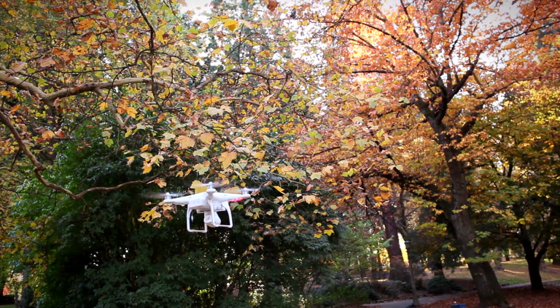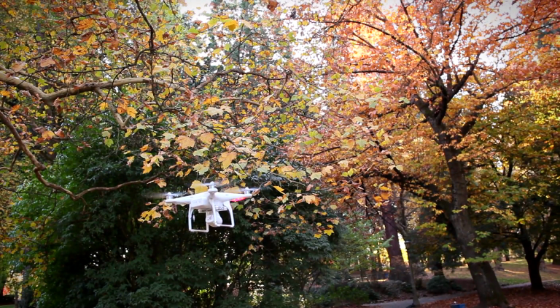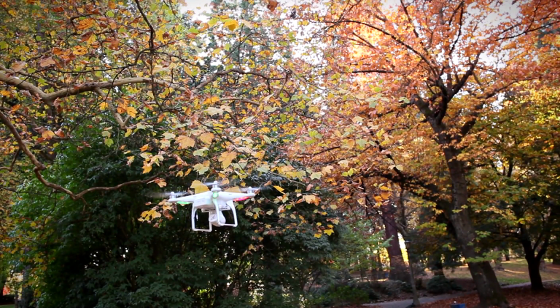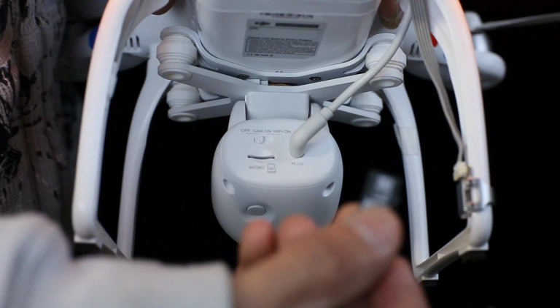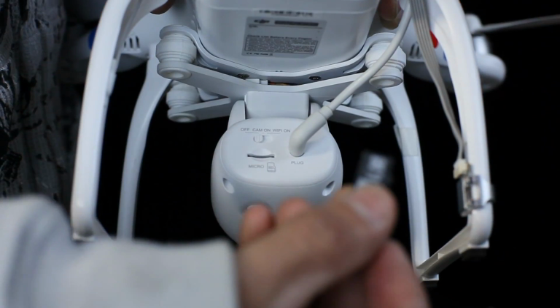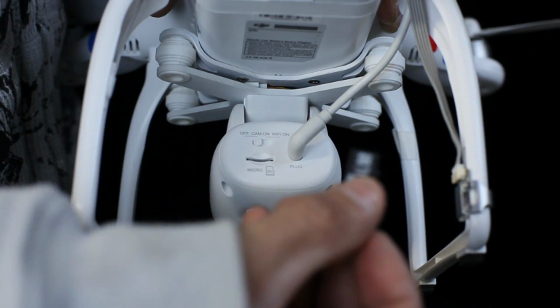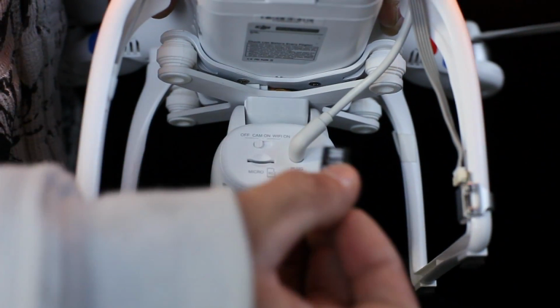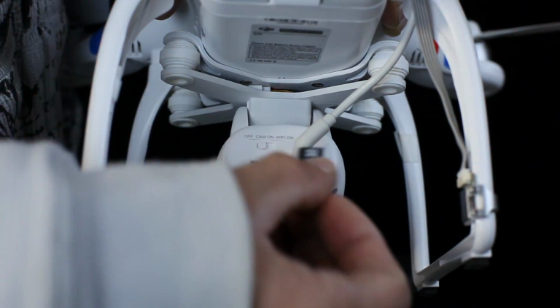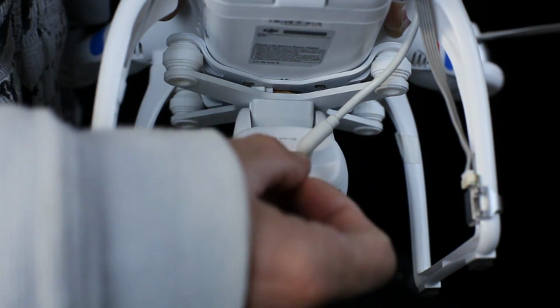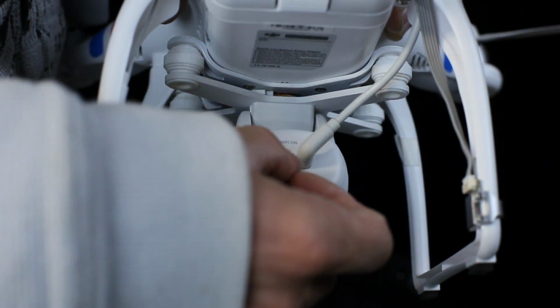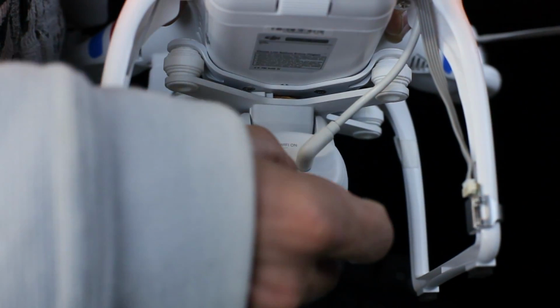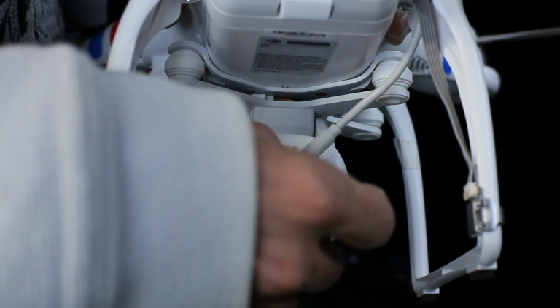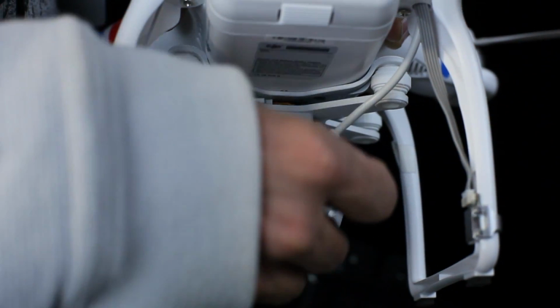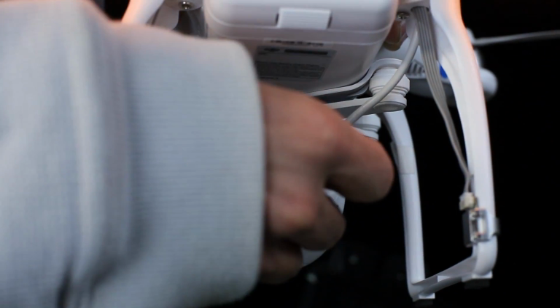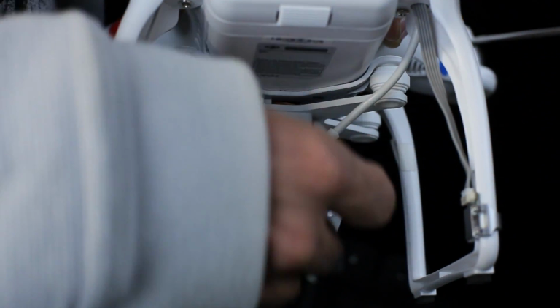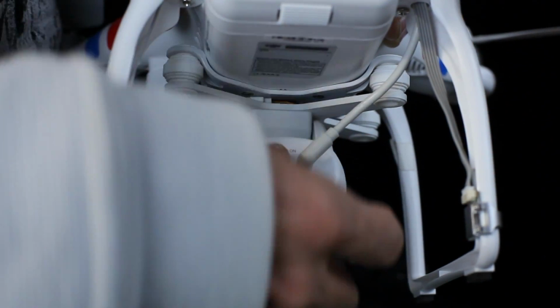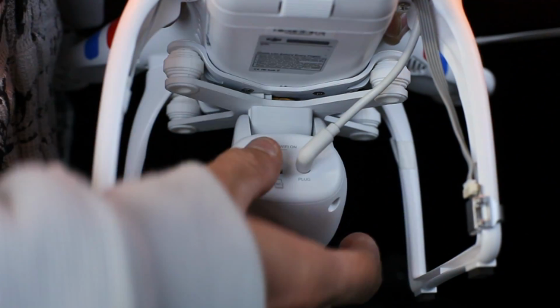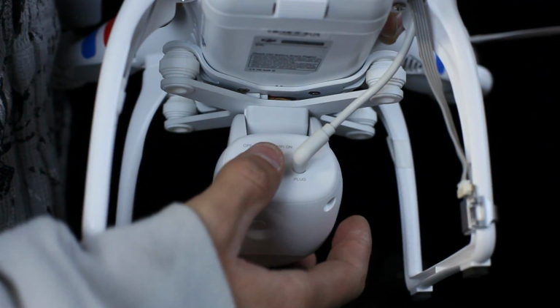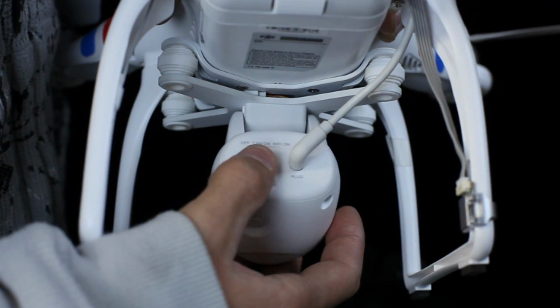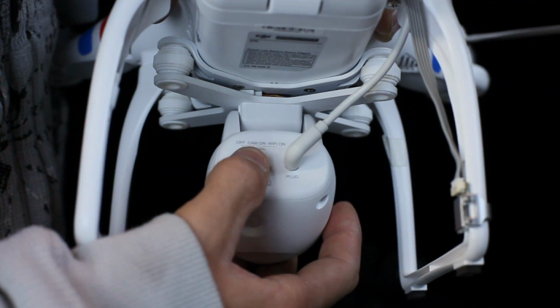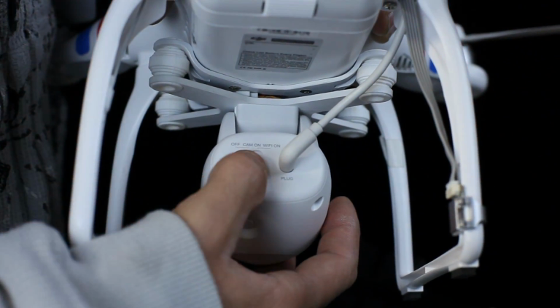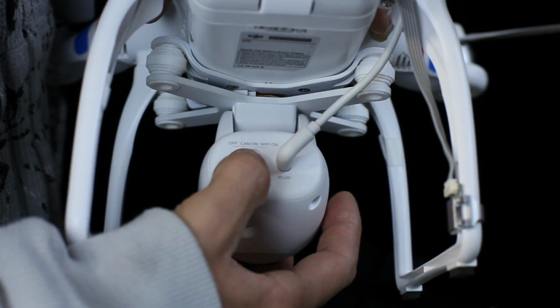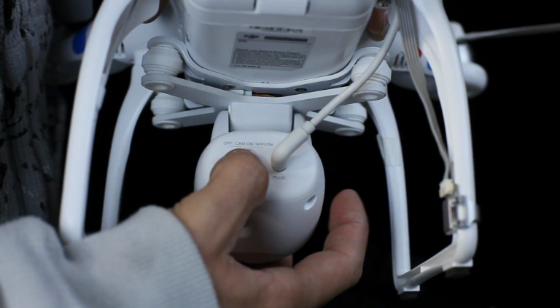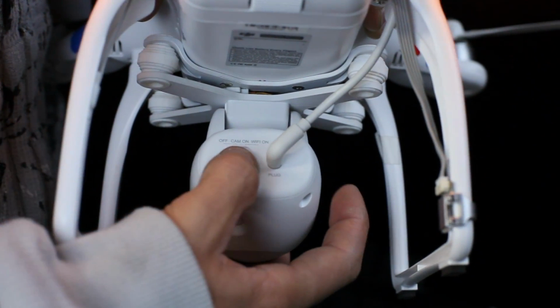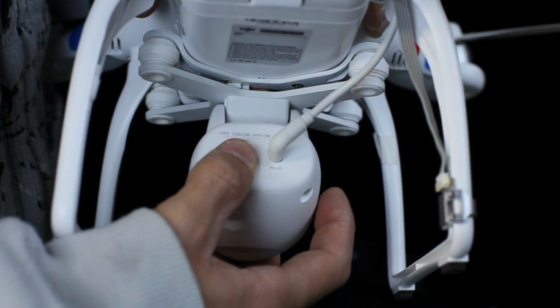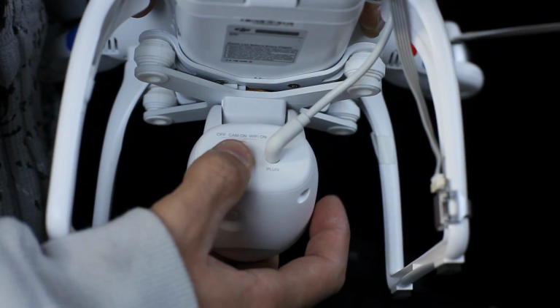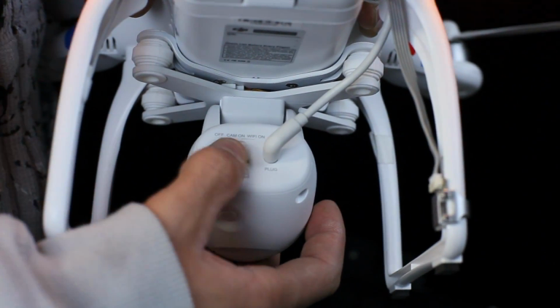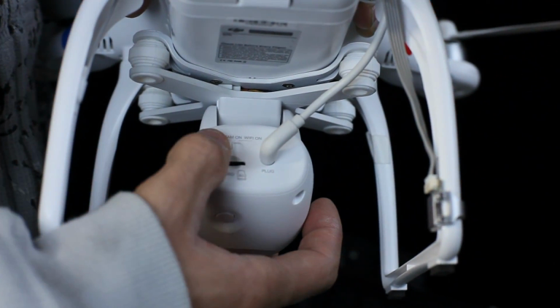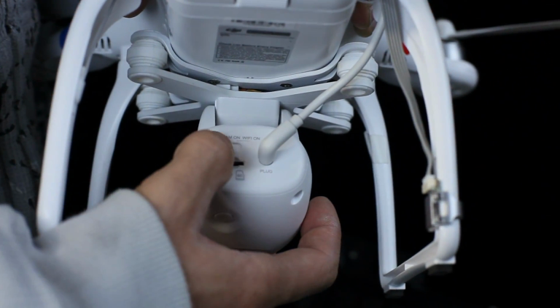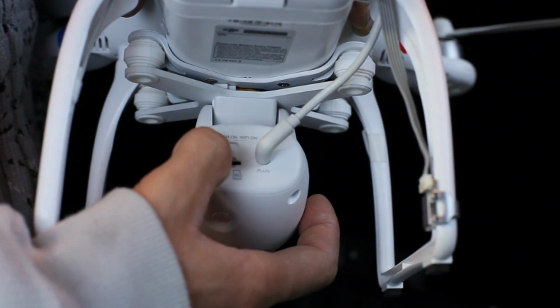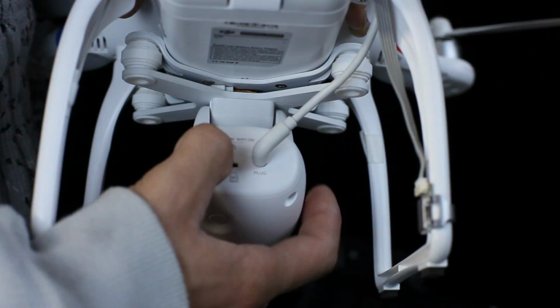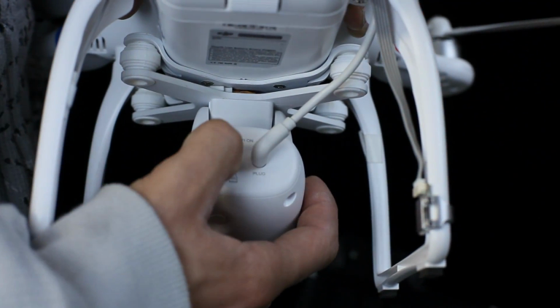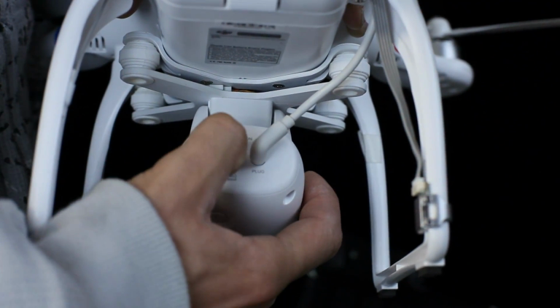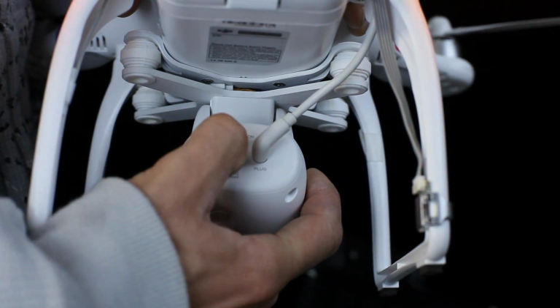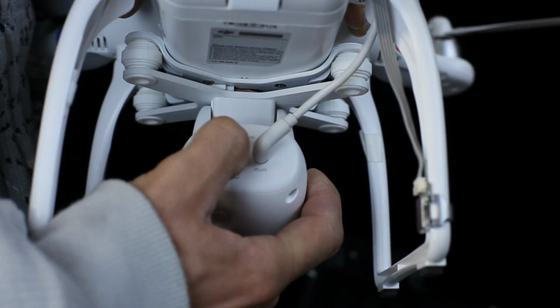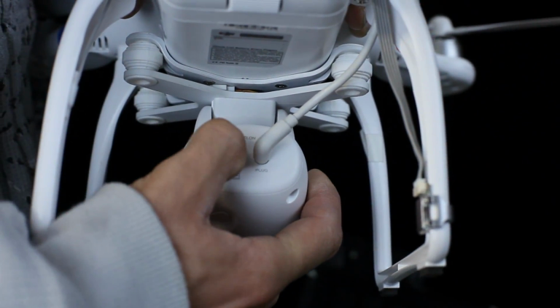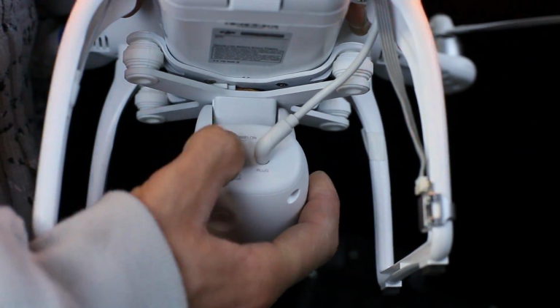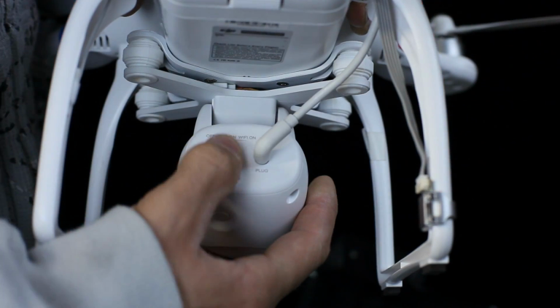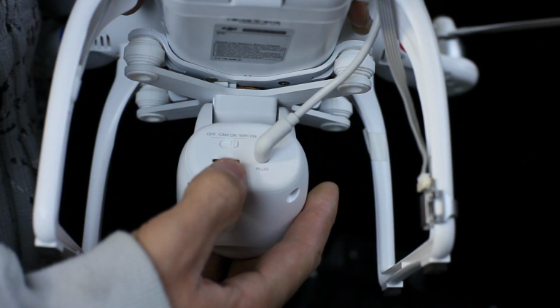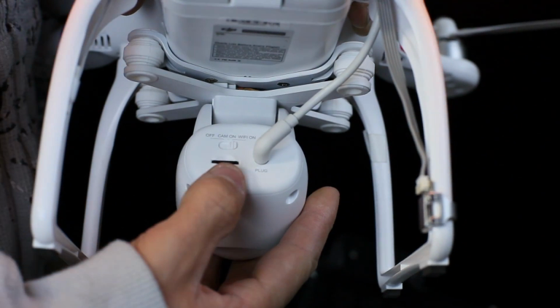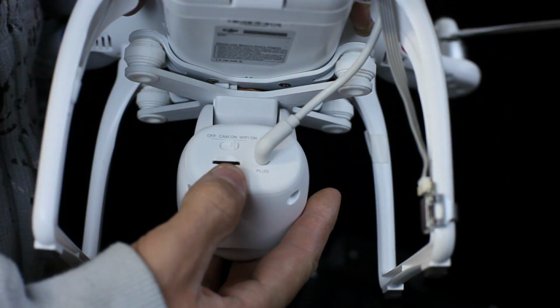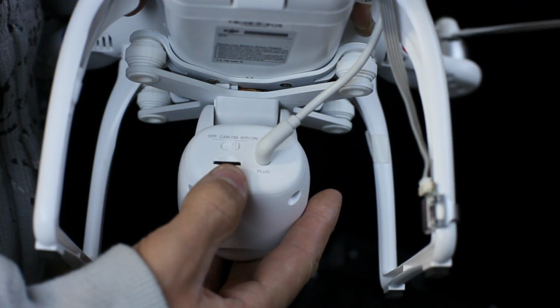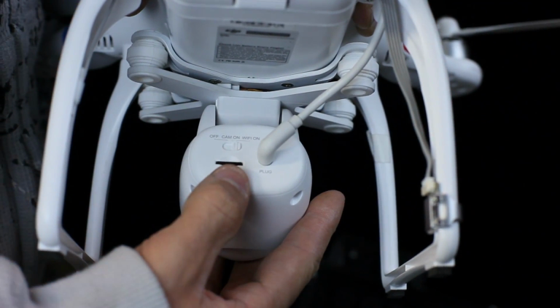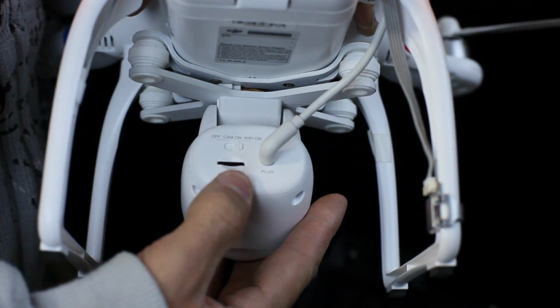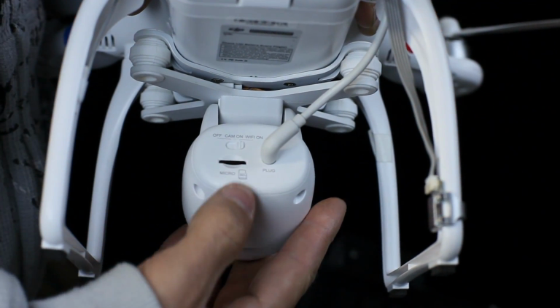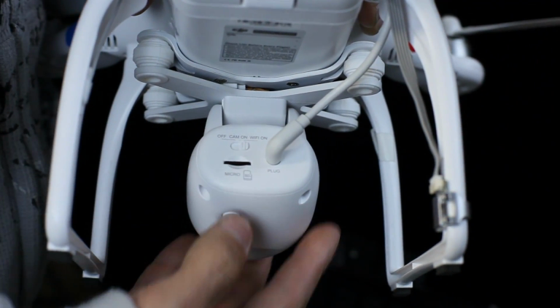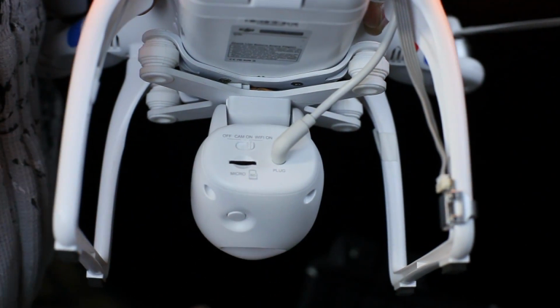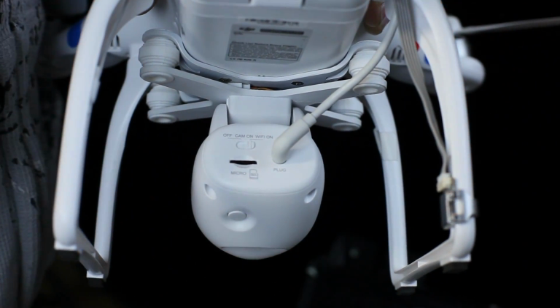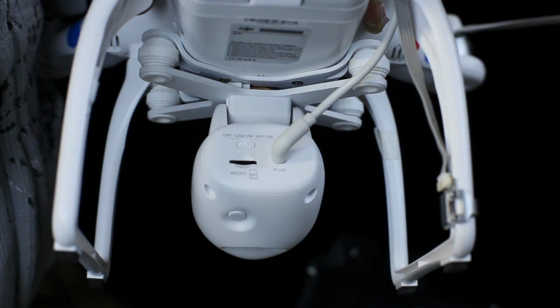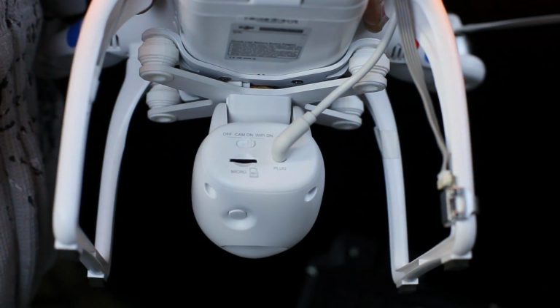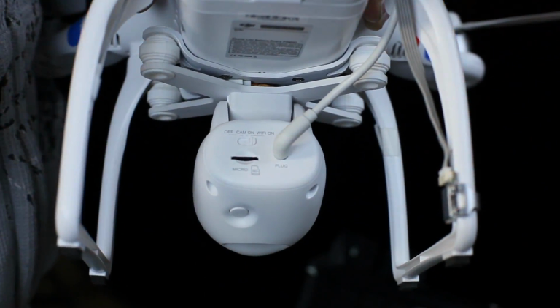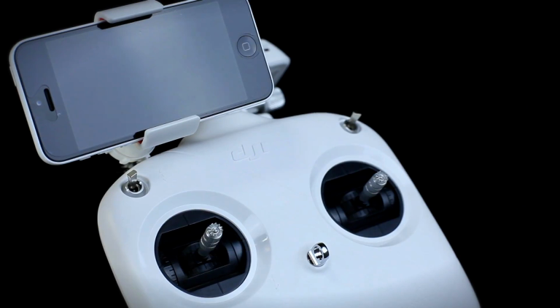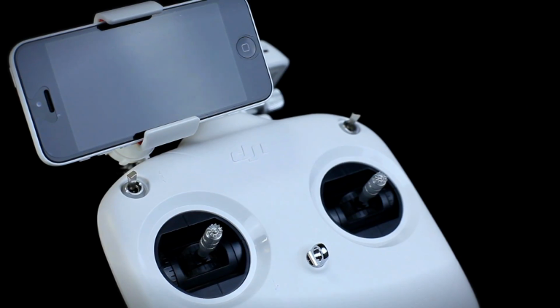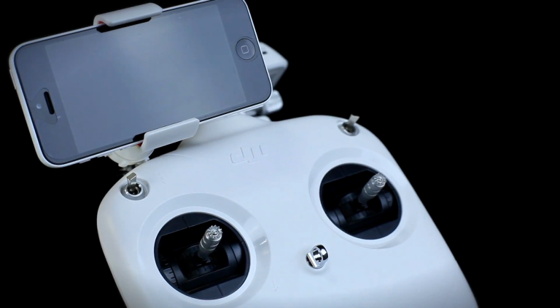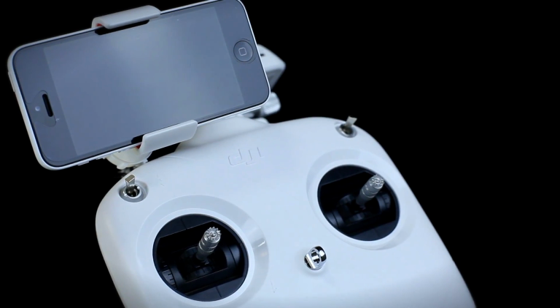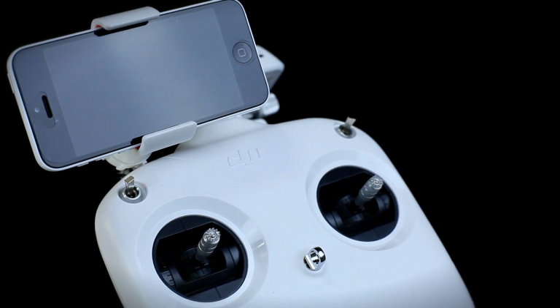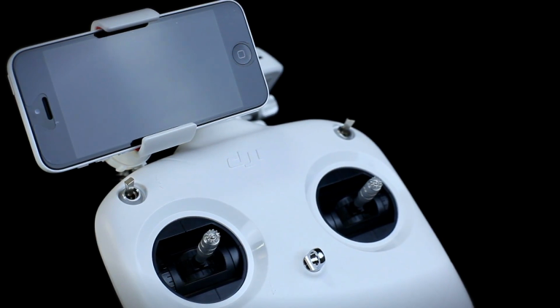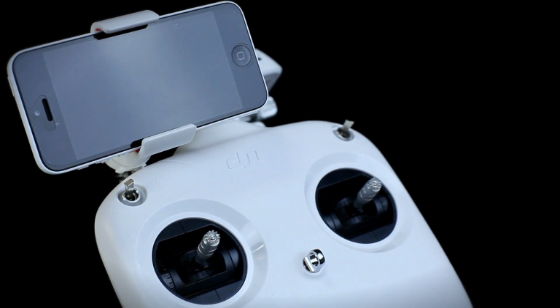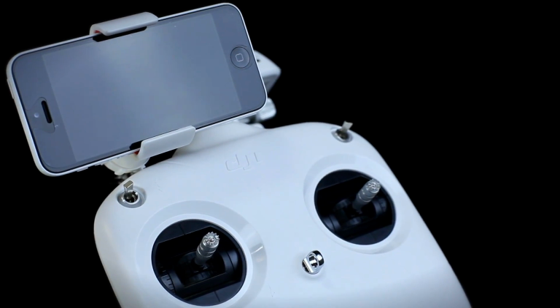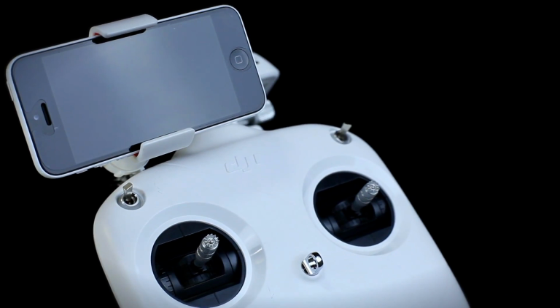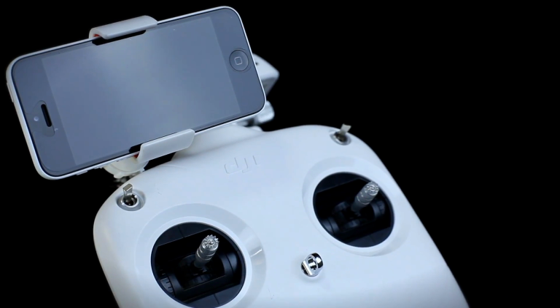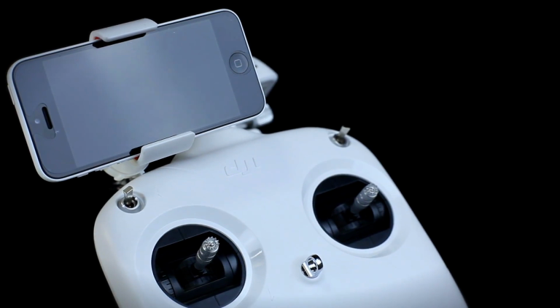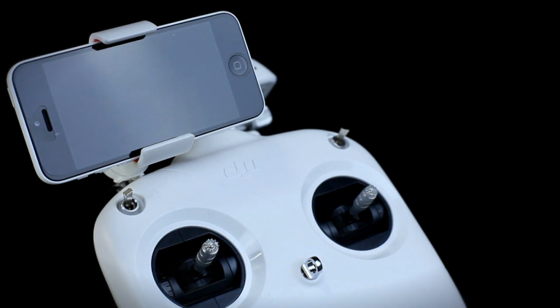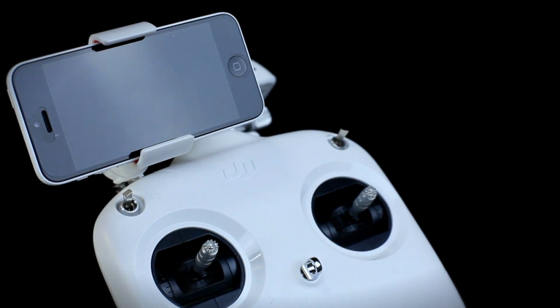The camera comes with a micro SD card holder and a three-position switch to turn the camera off, on, and to activate Wi-Fi.